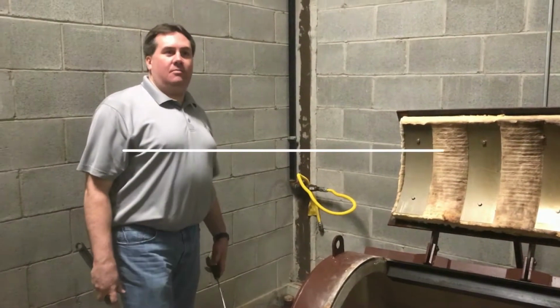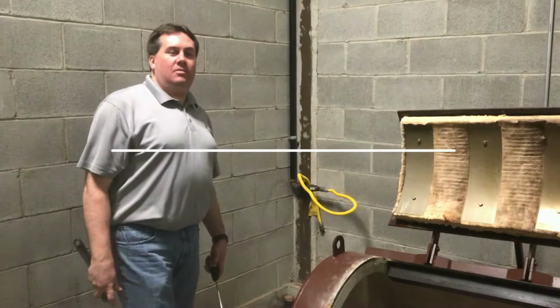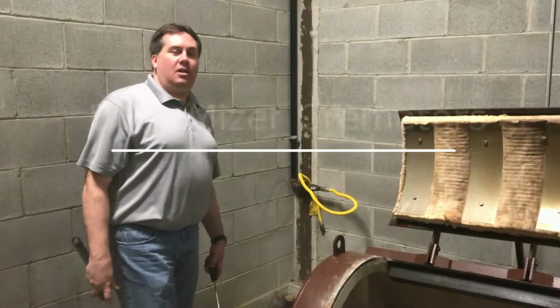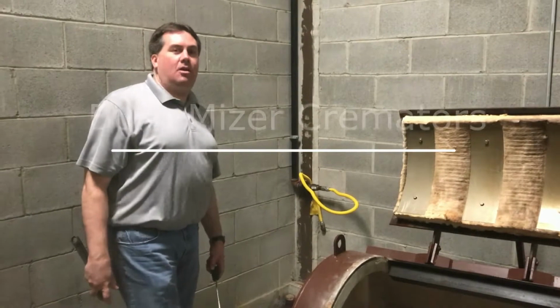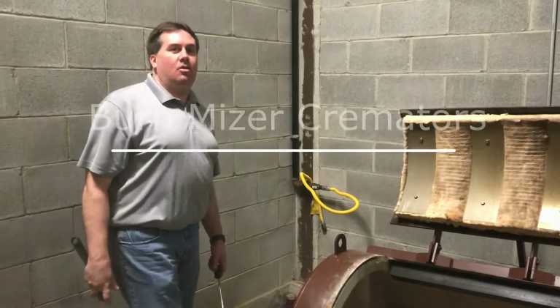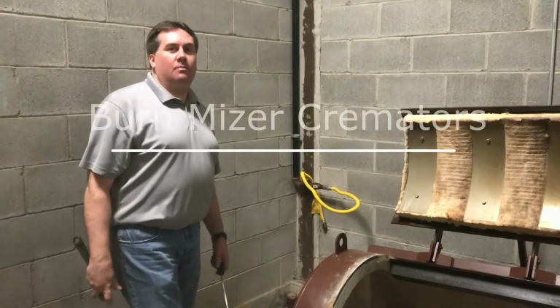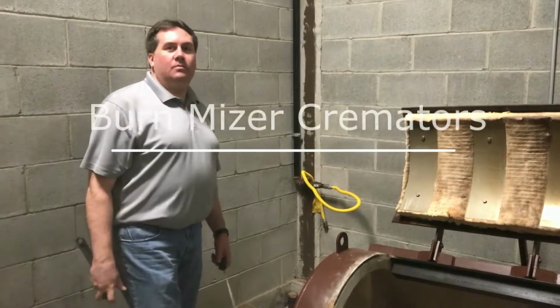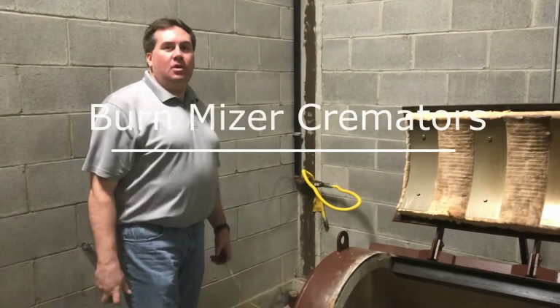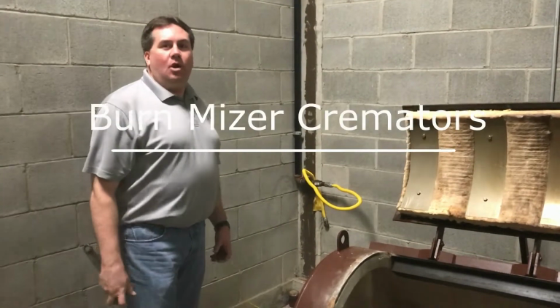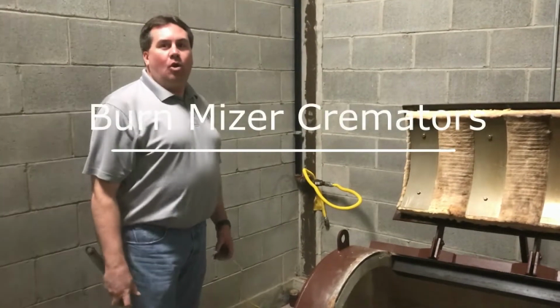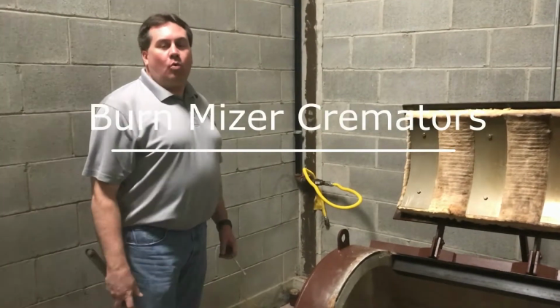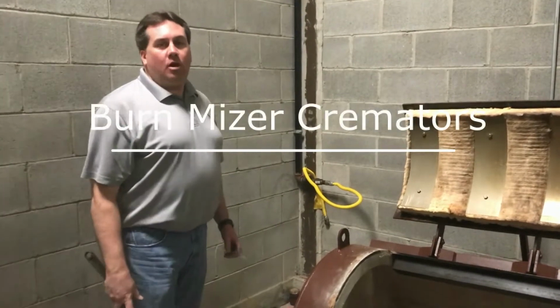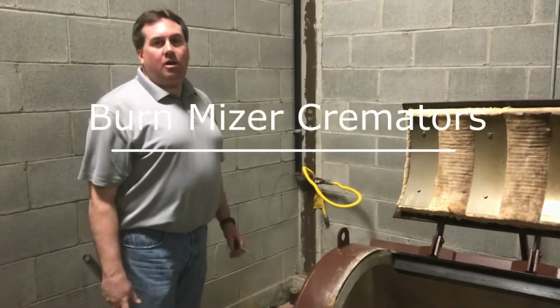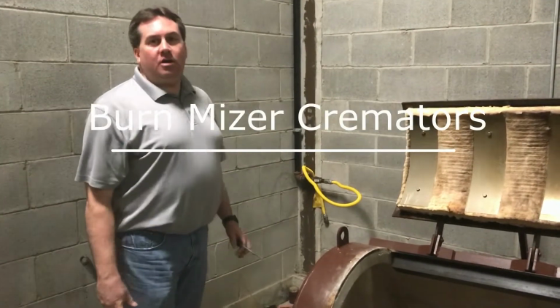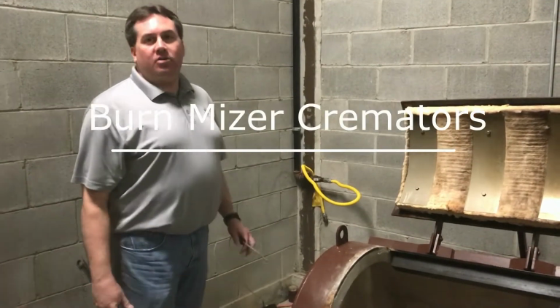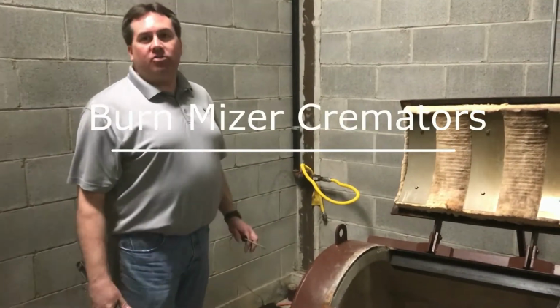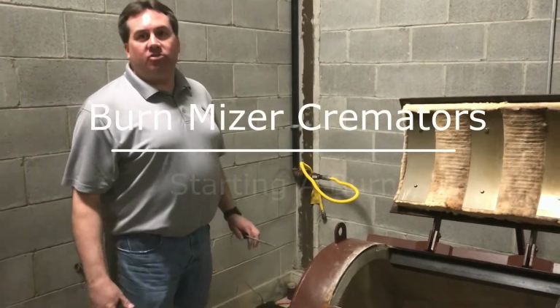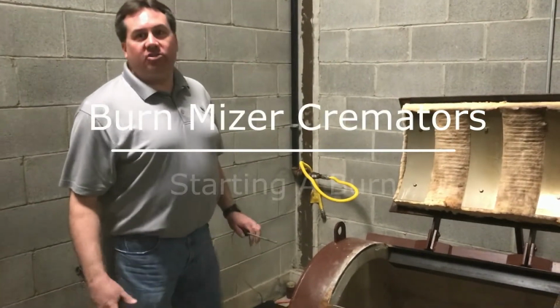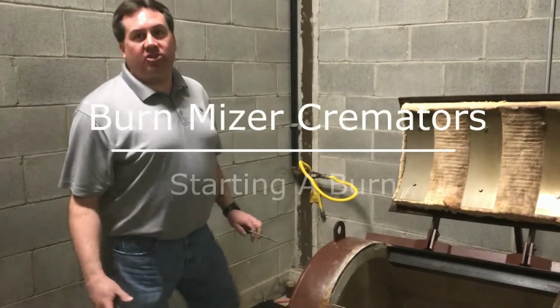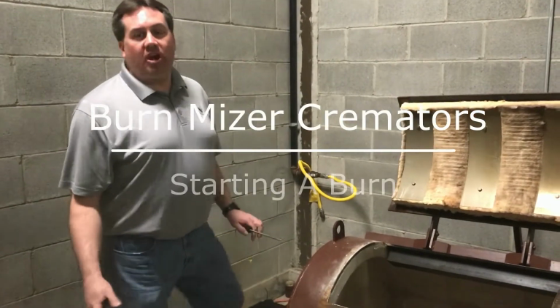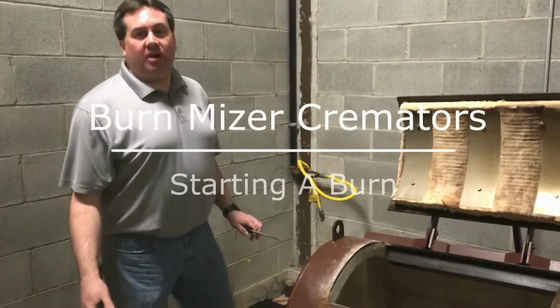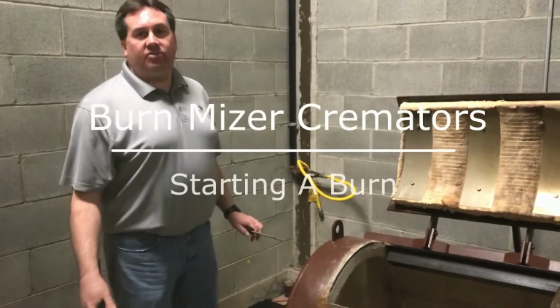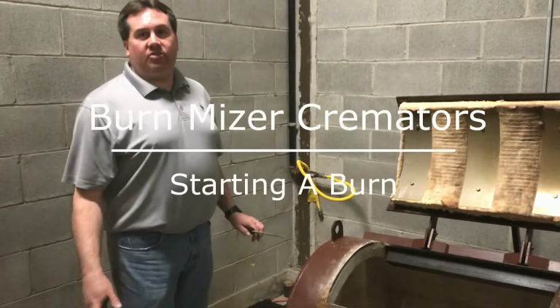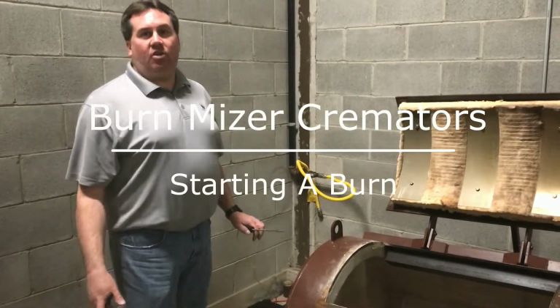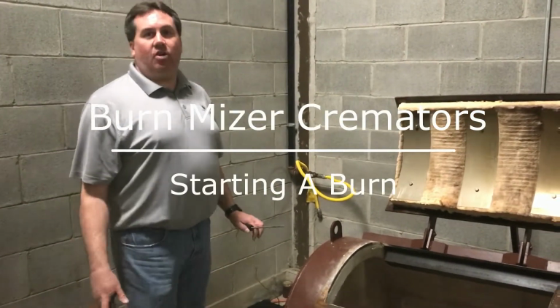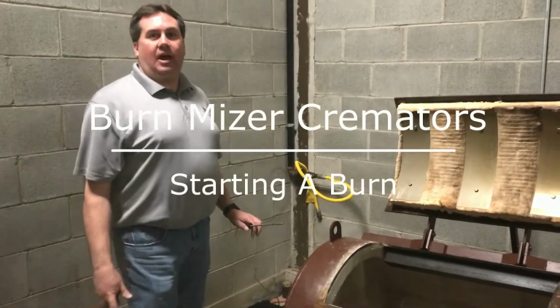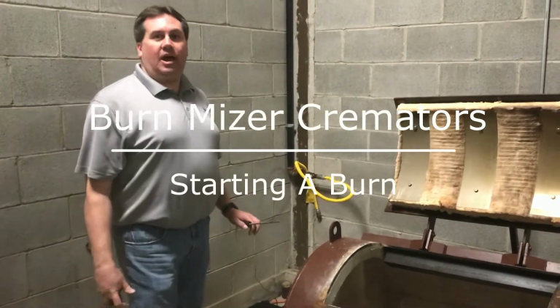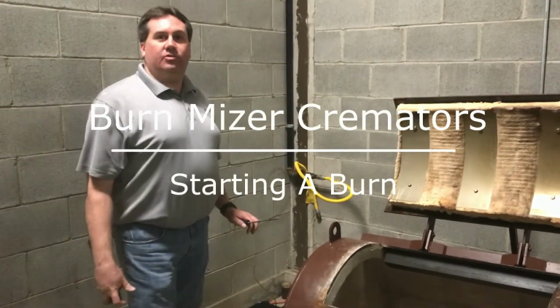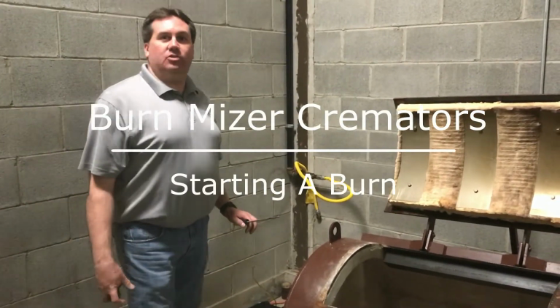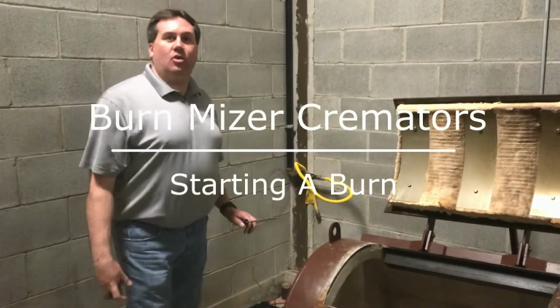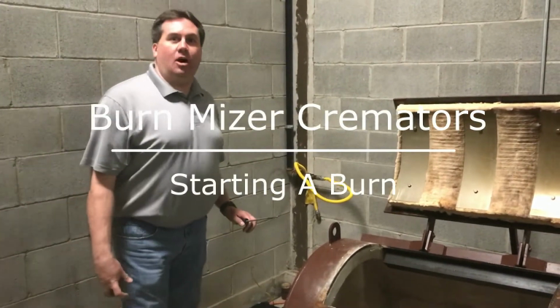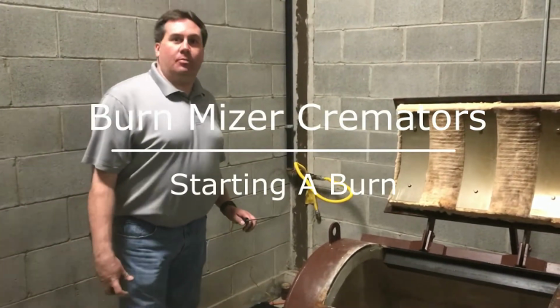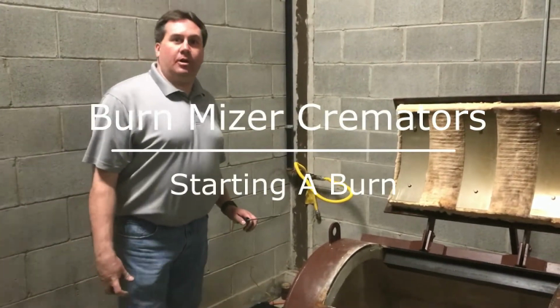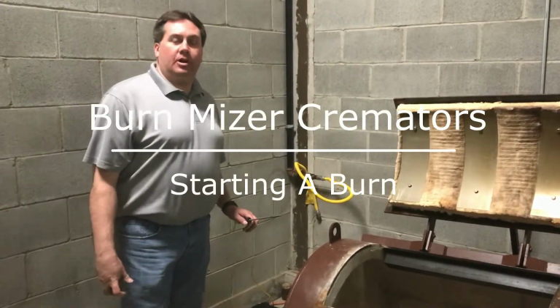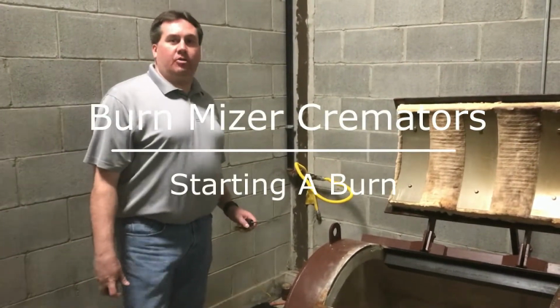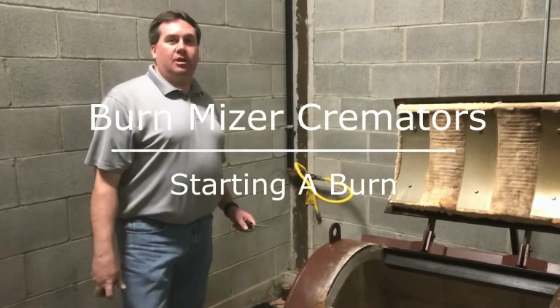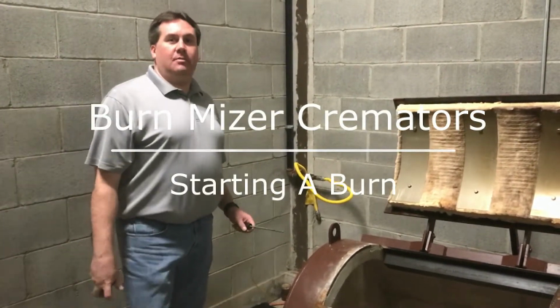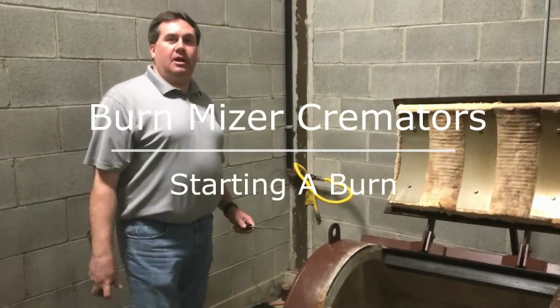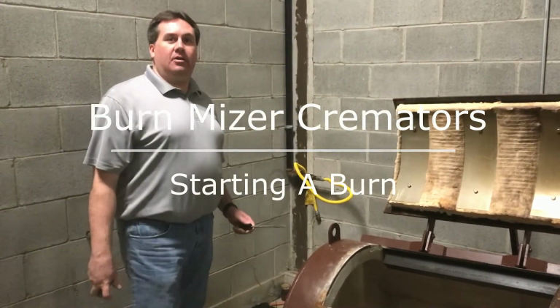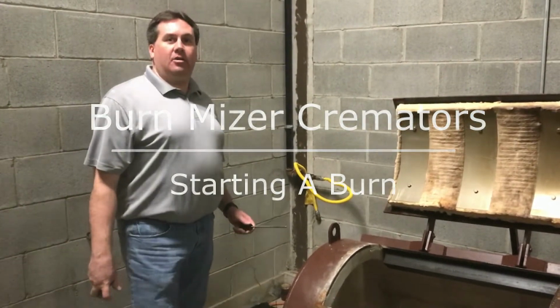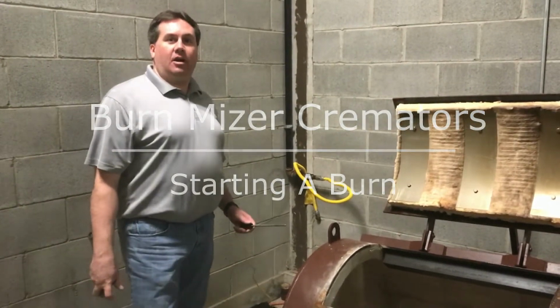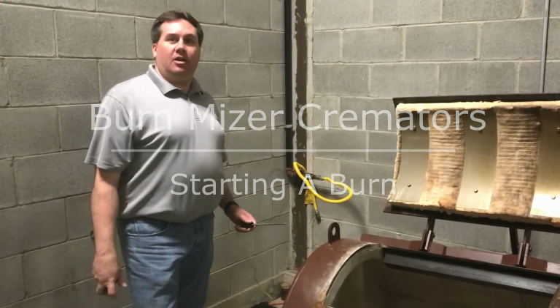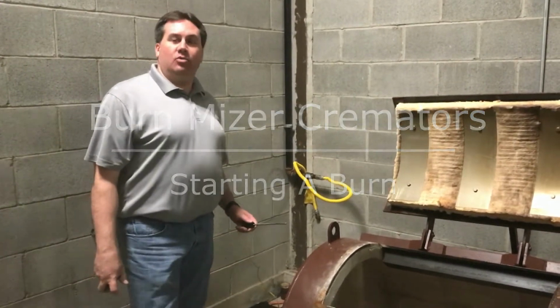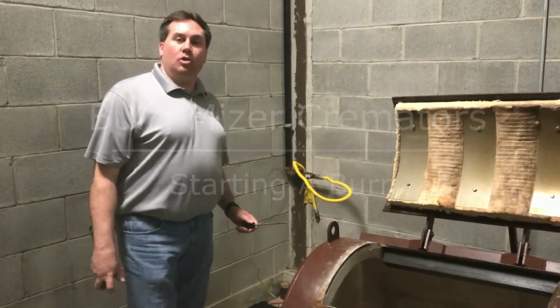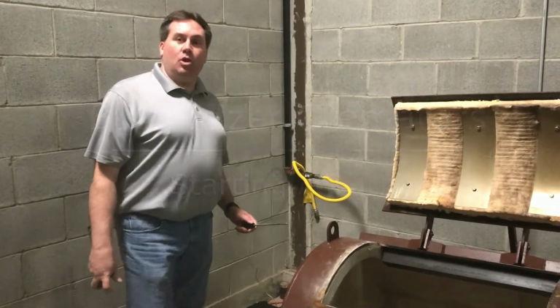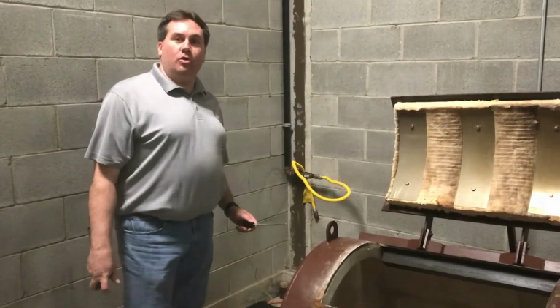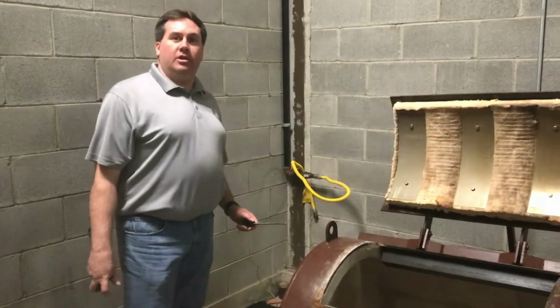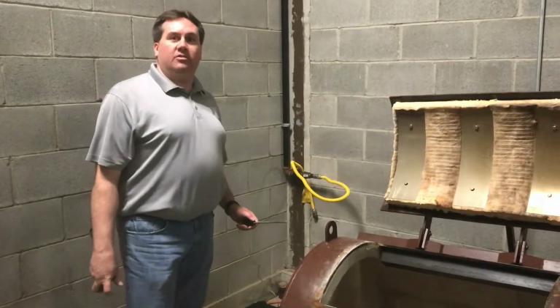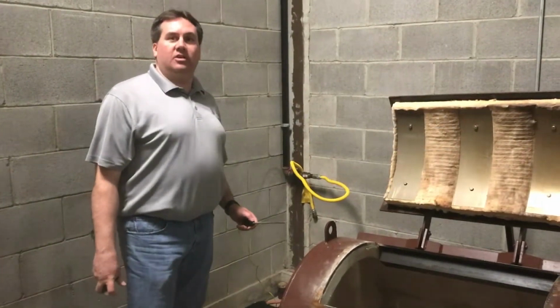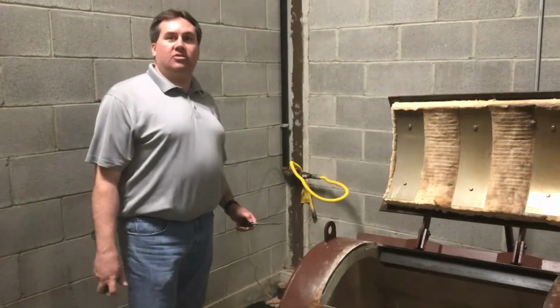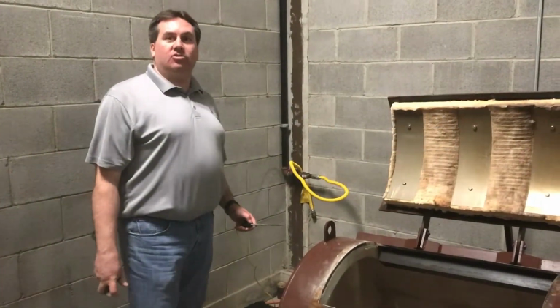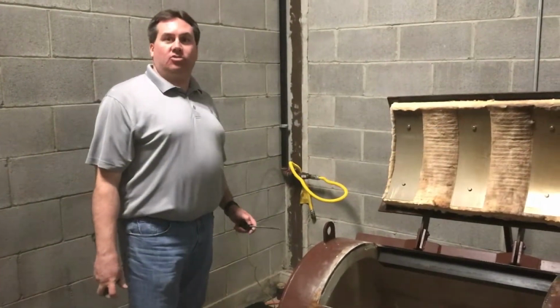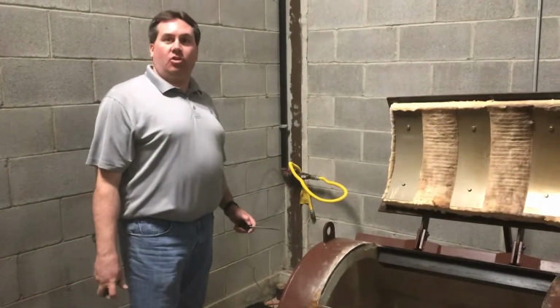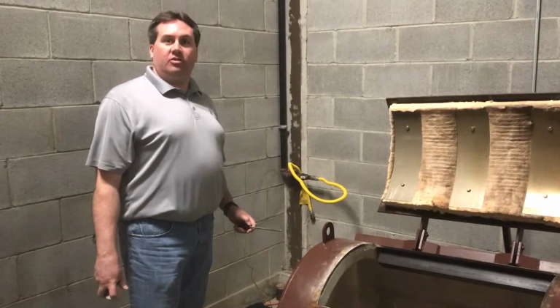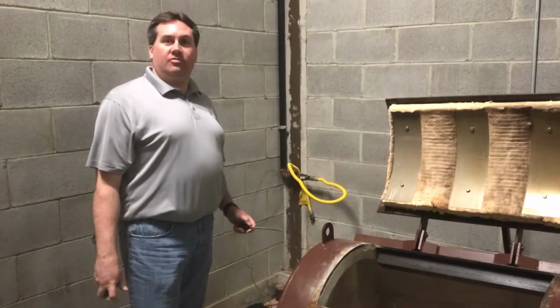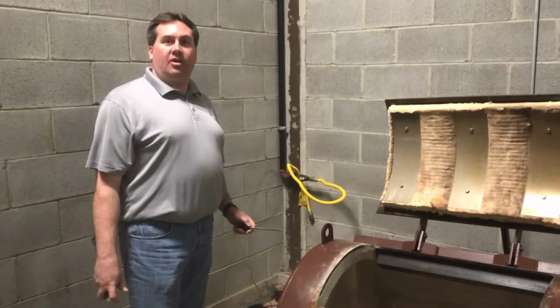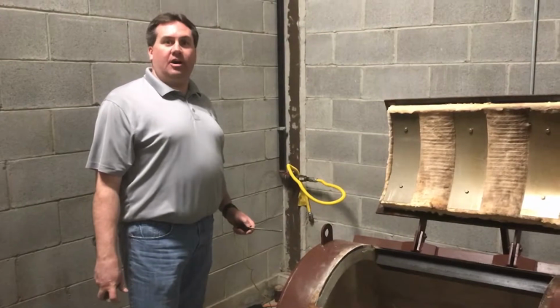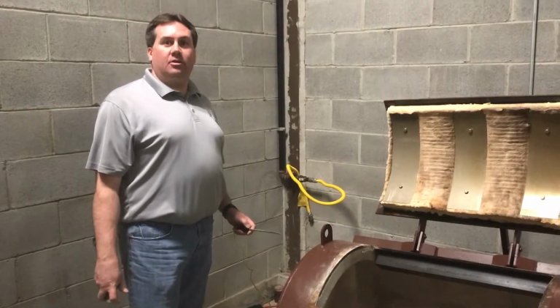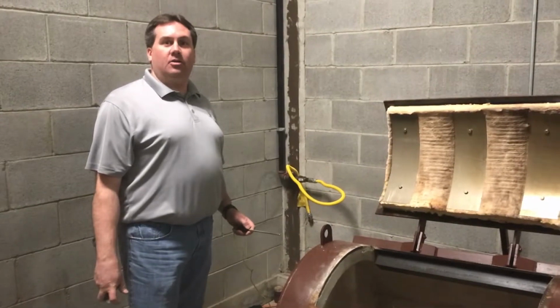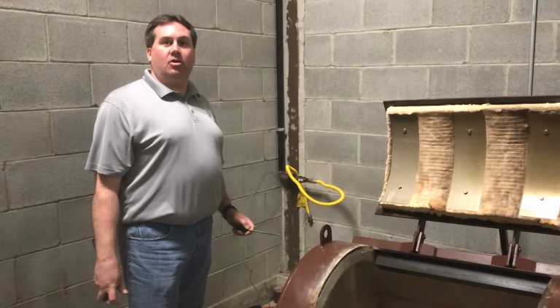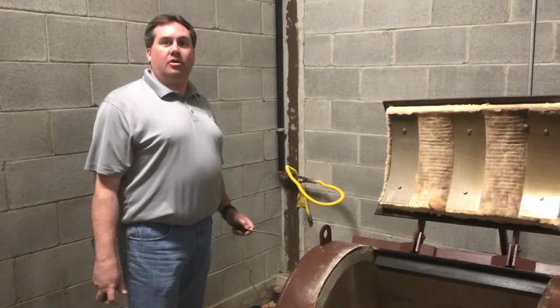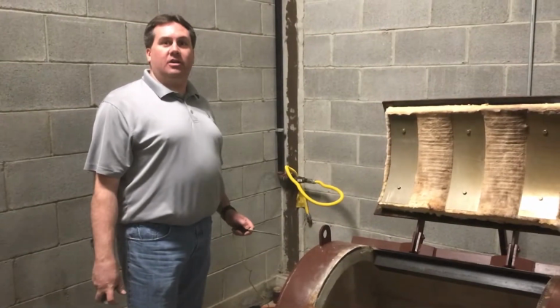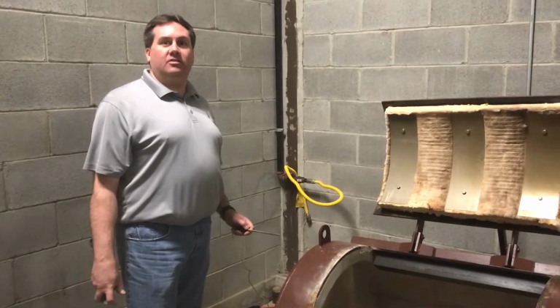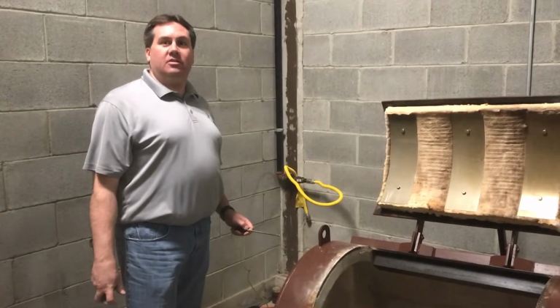Hello, we're going to discuss how to operate a cremator, how to load it and start the fire on it.